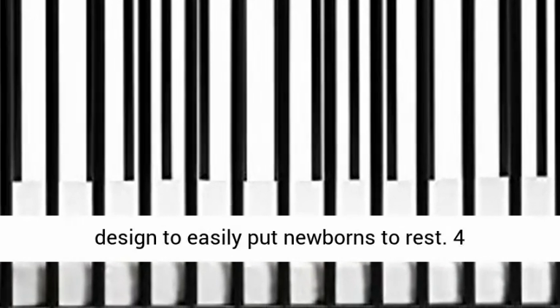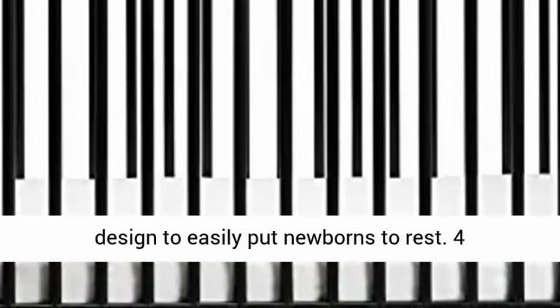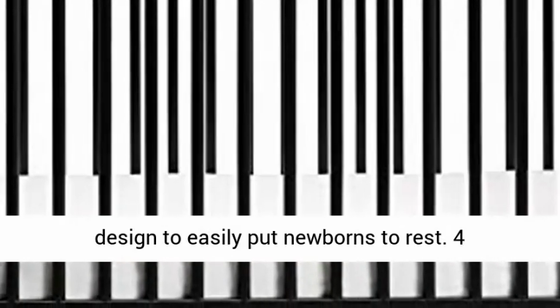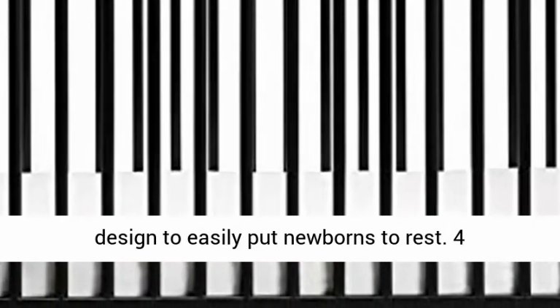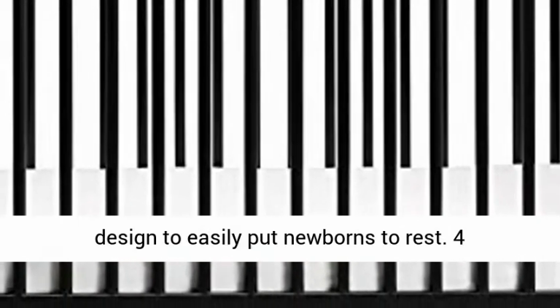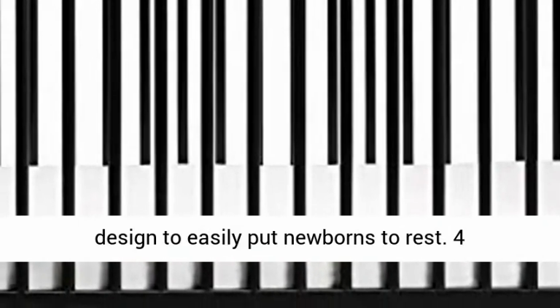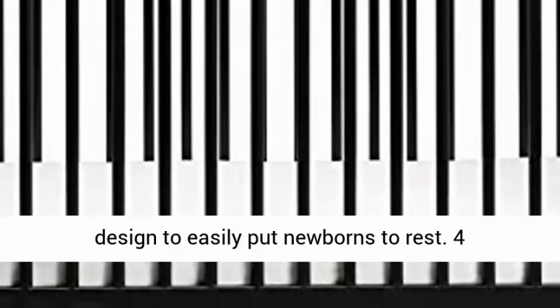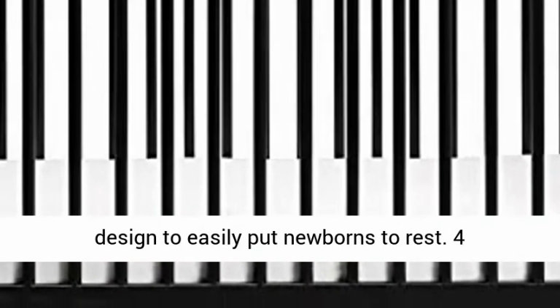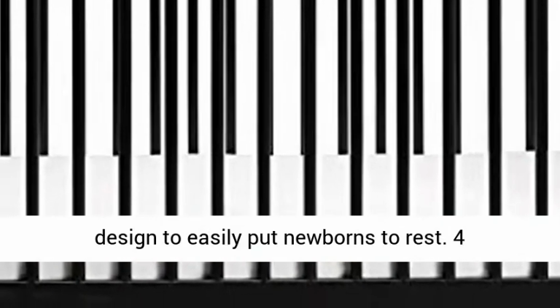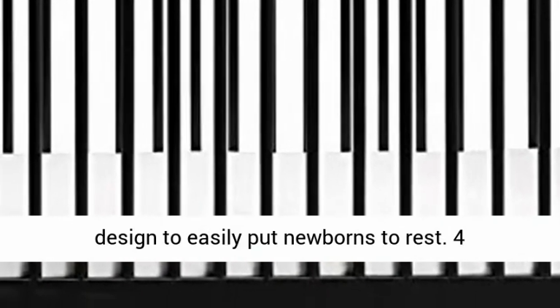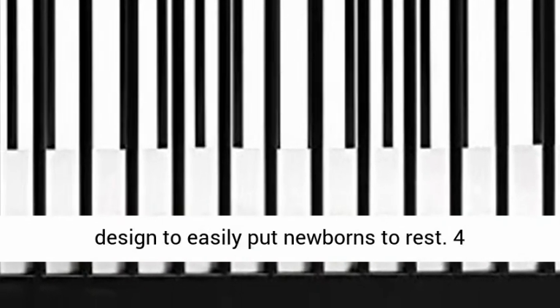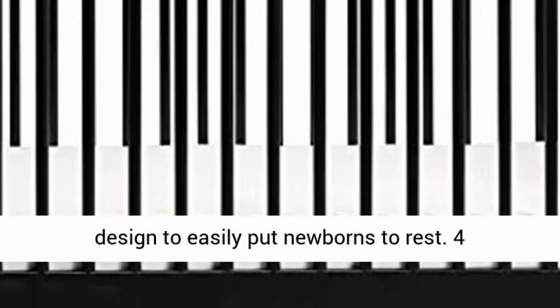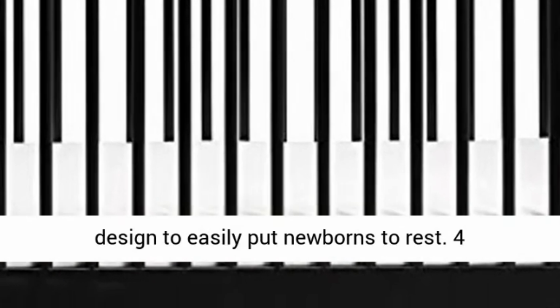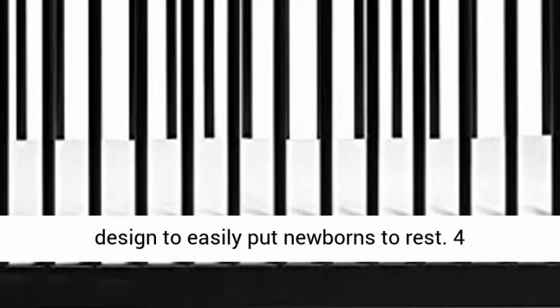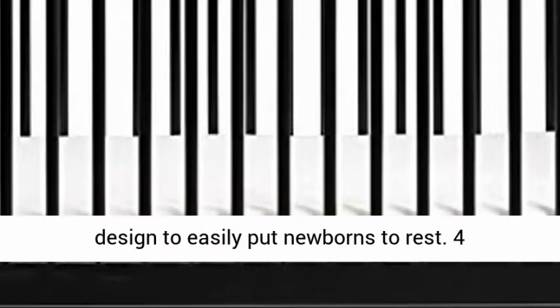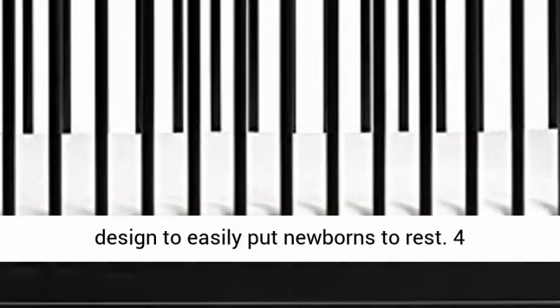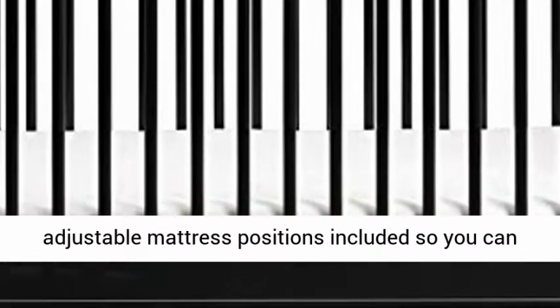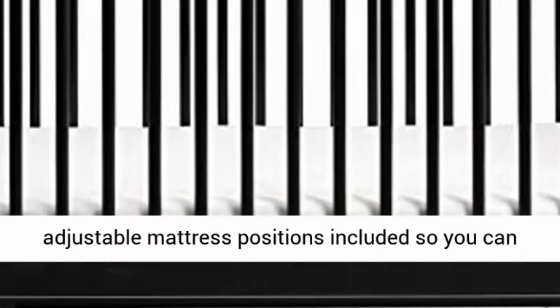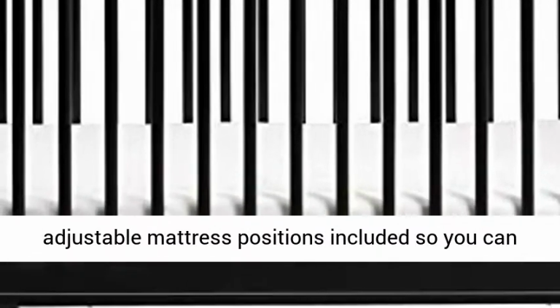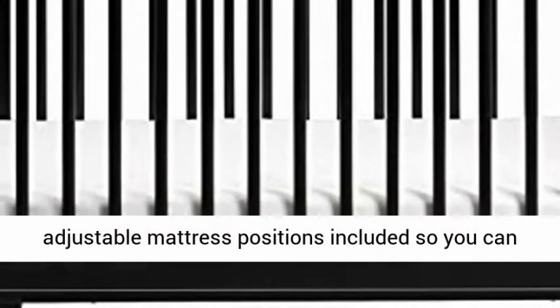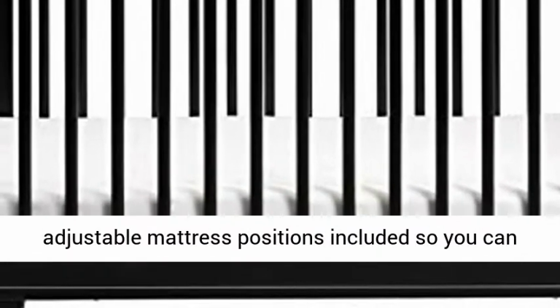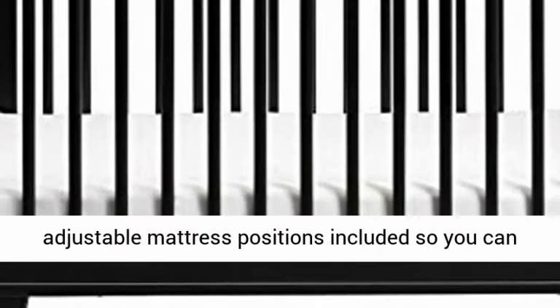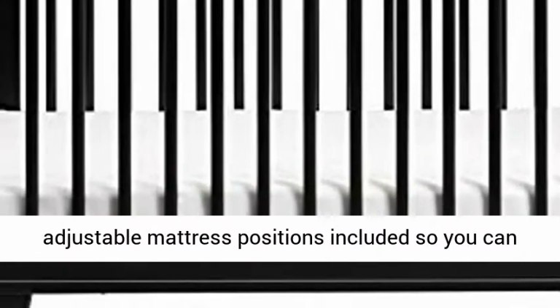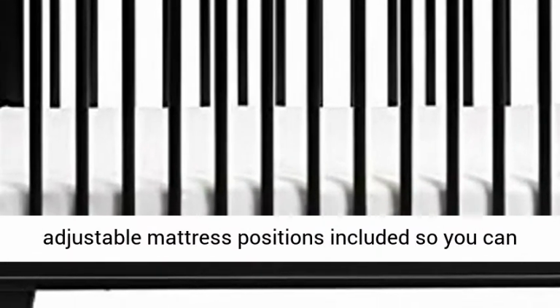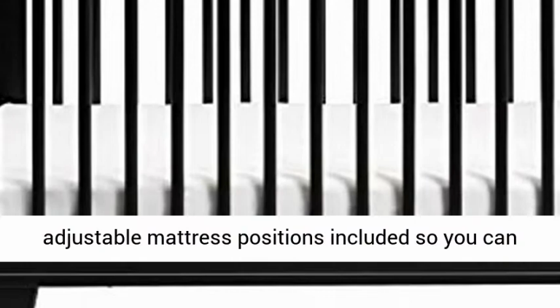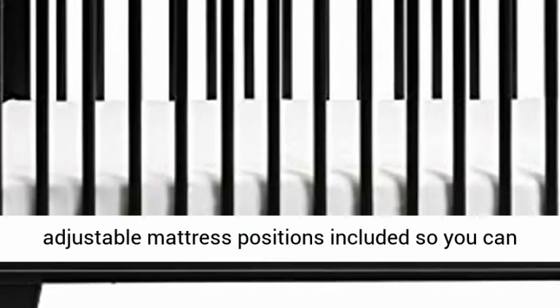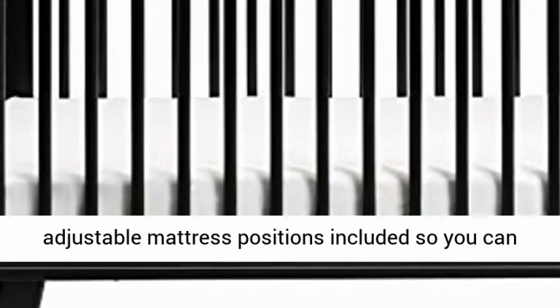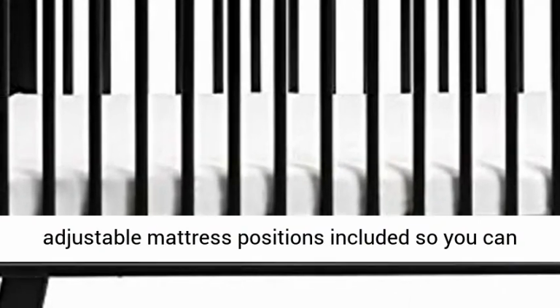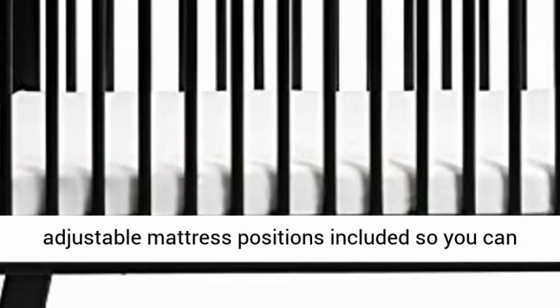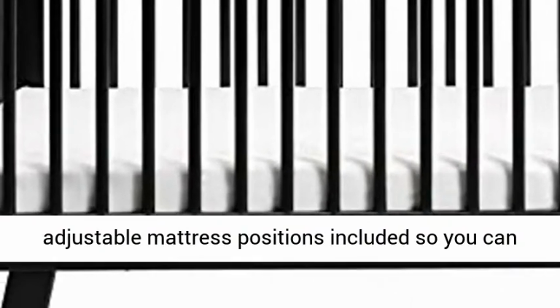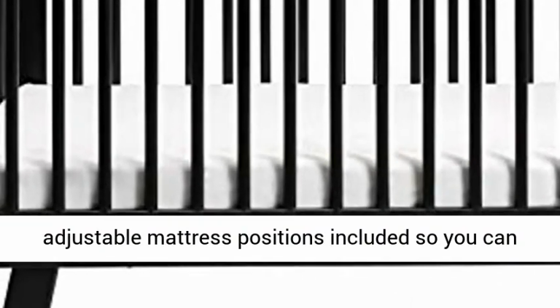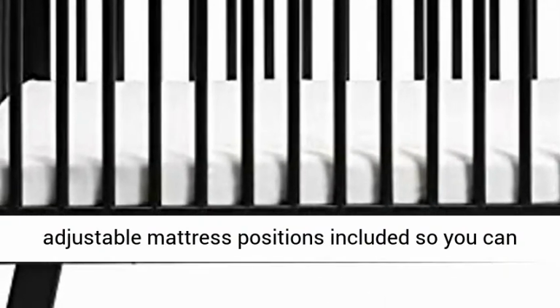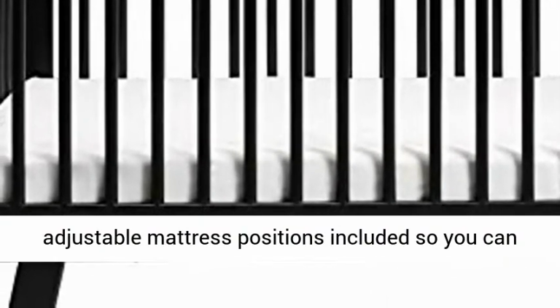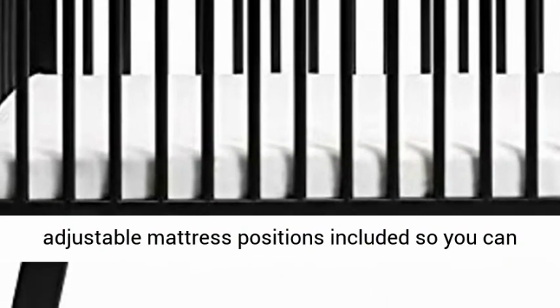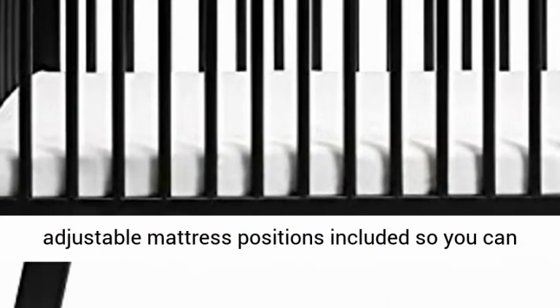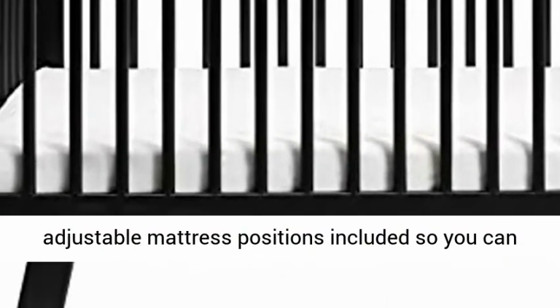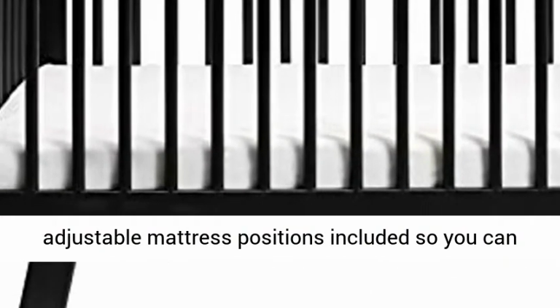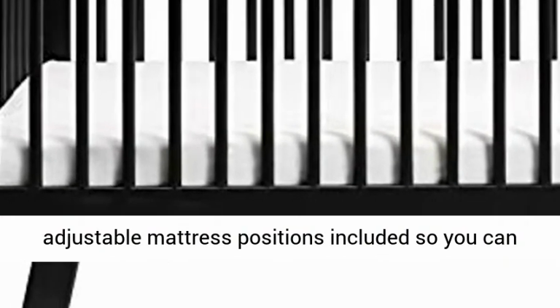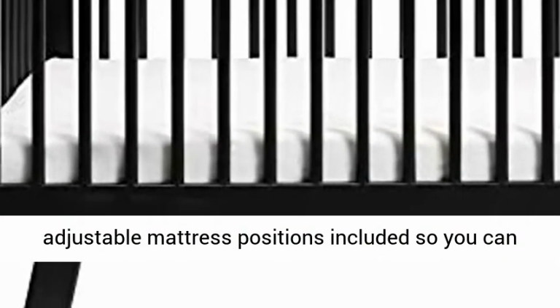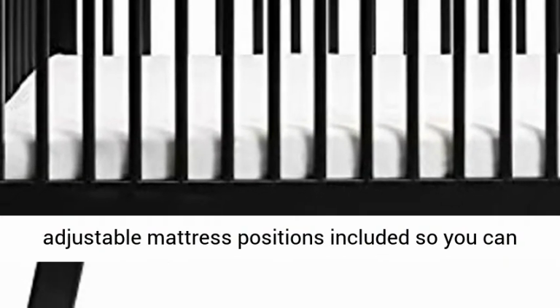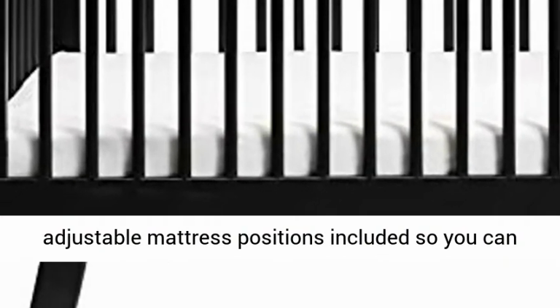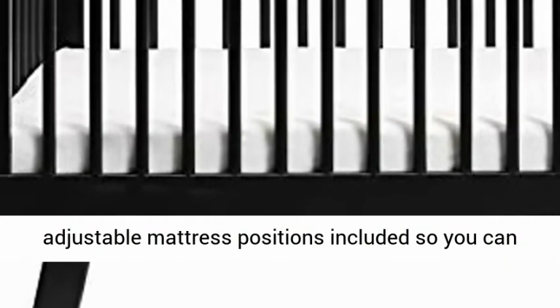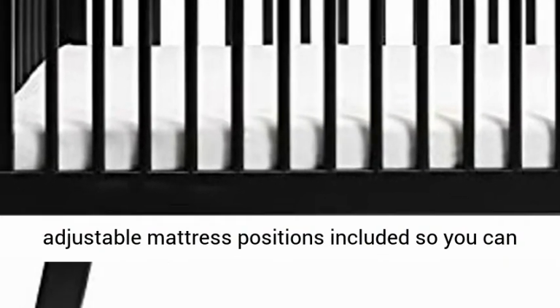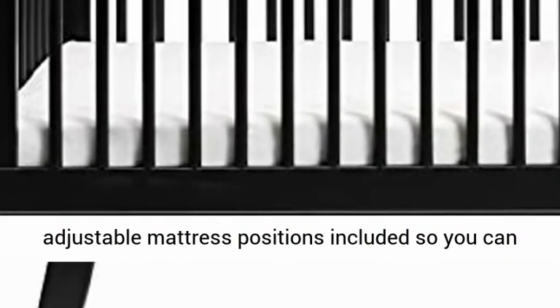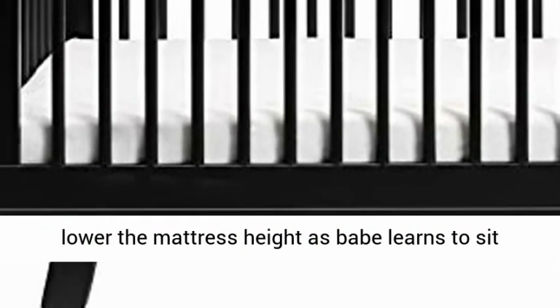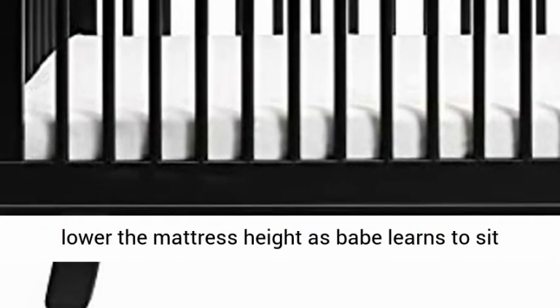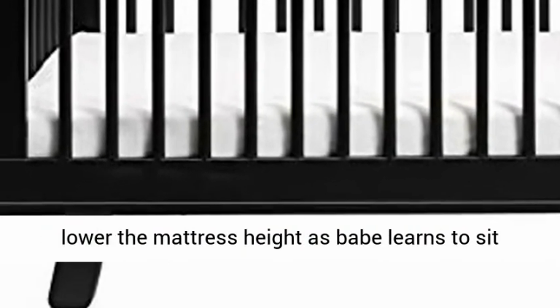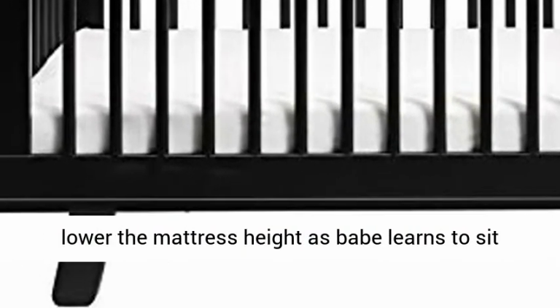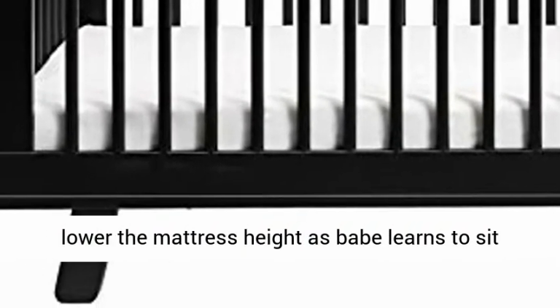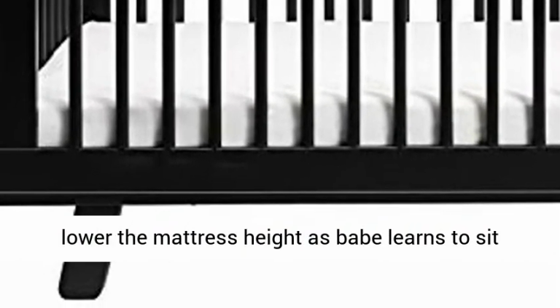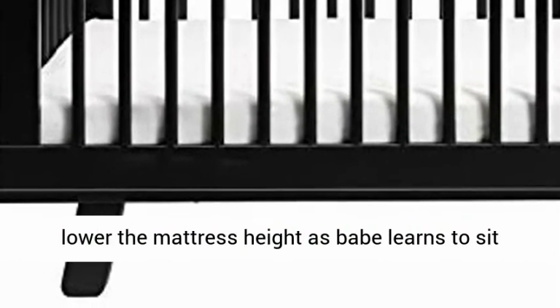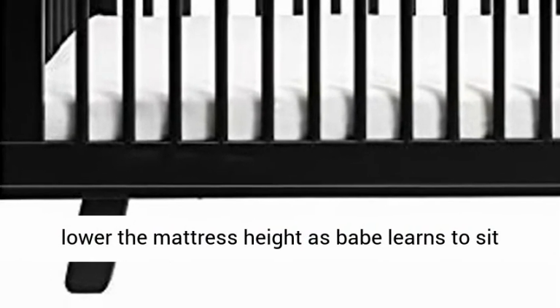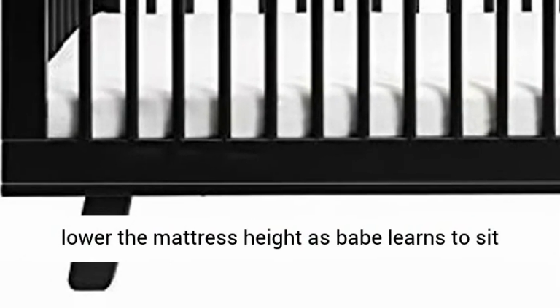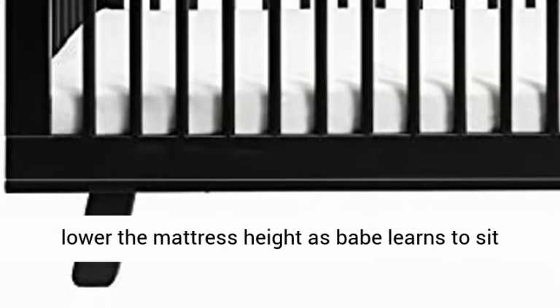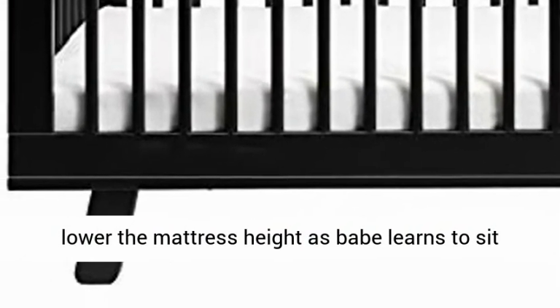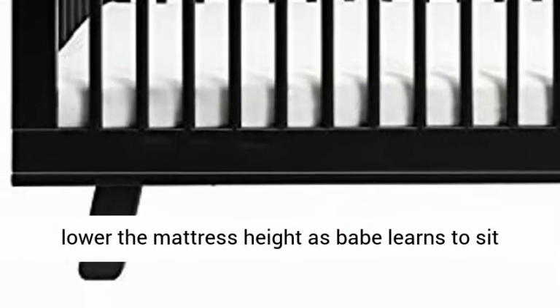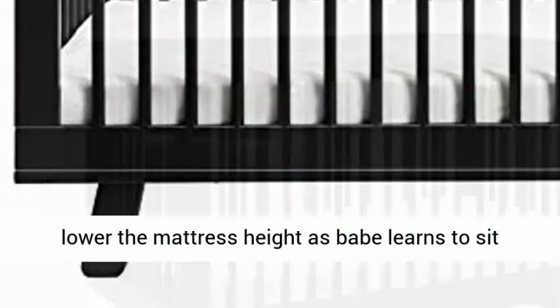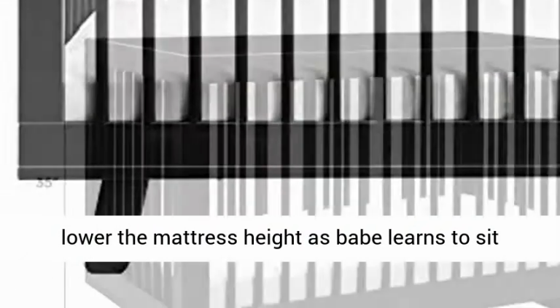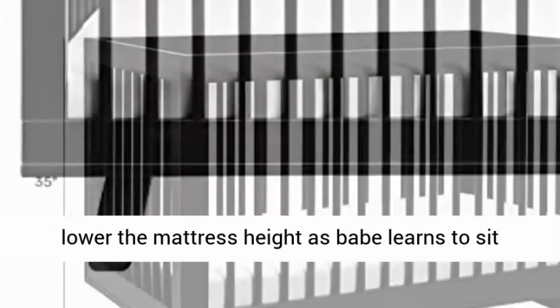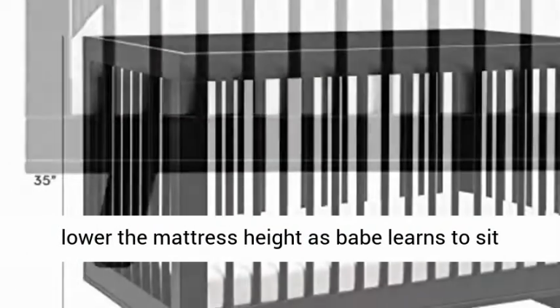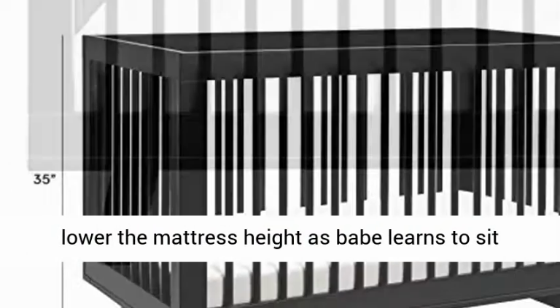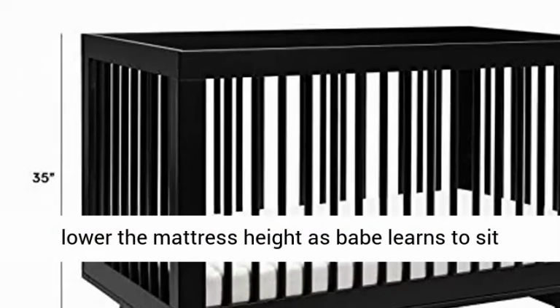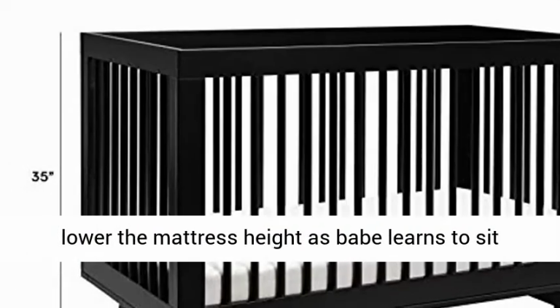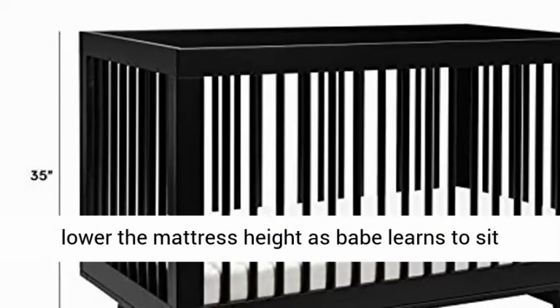Grows with babe — low-profile design makes it easy to put newborns to rest. Four adjustable mattress positions are included,